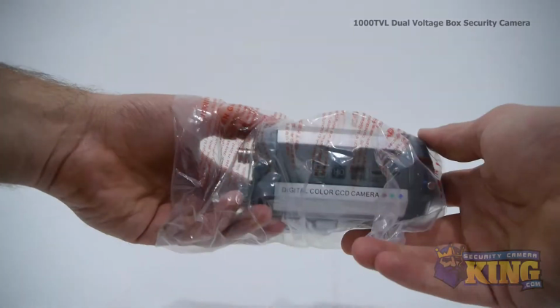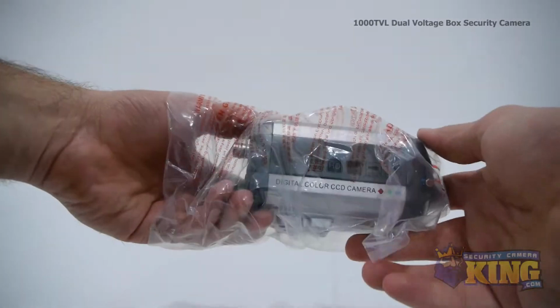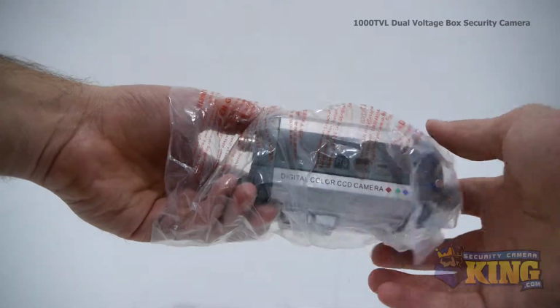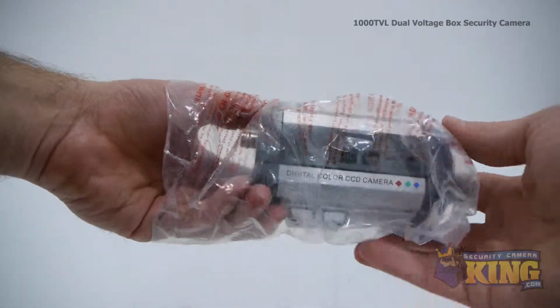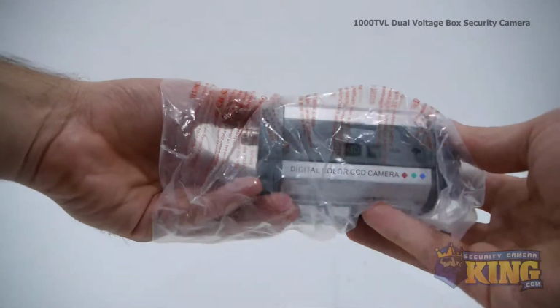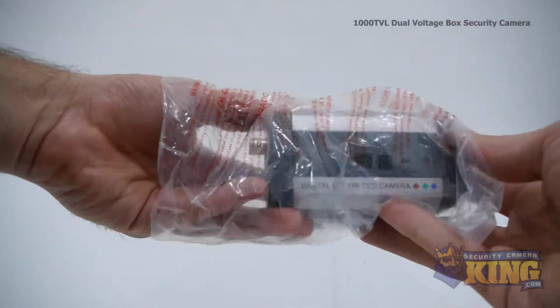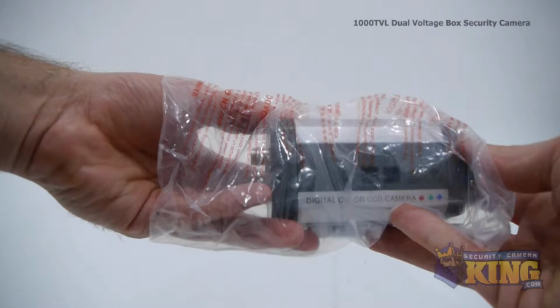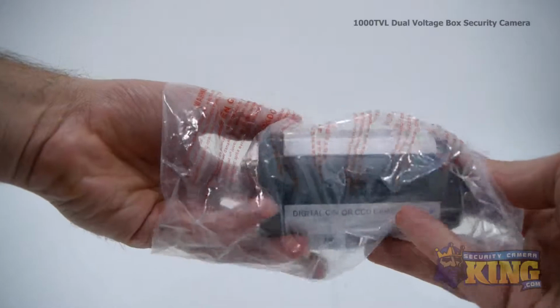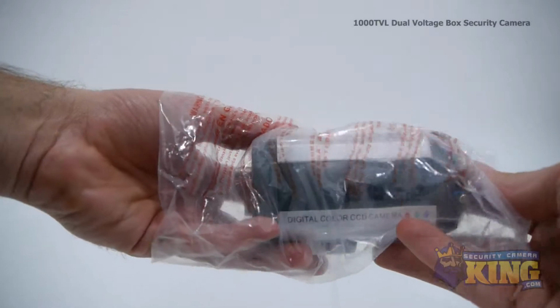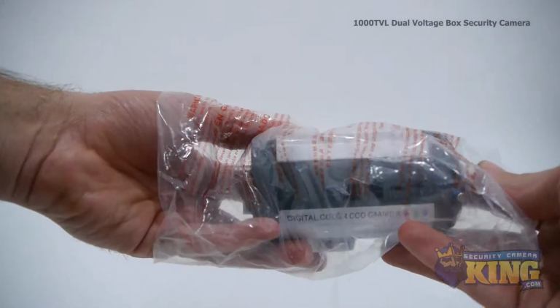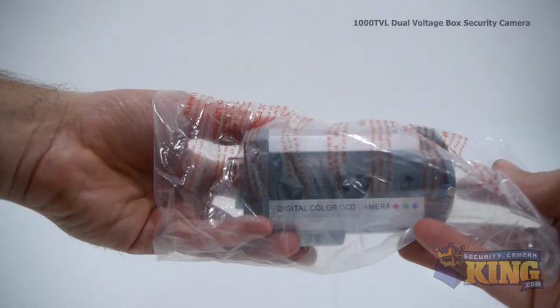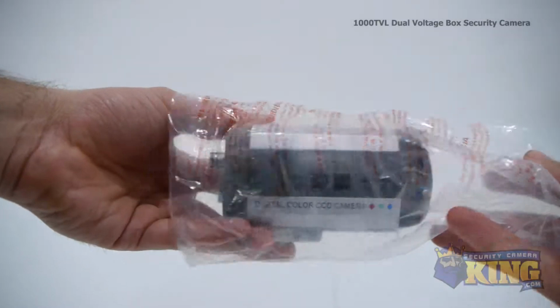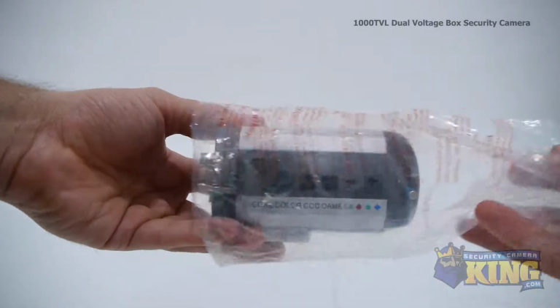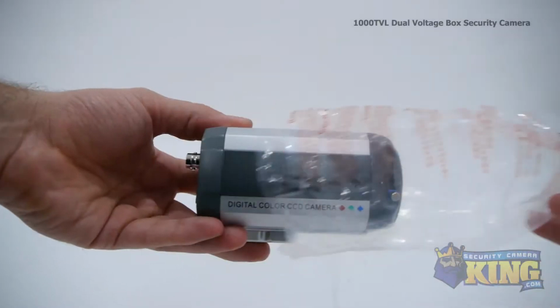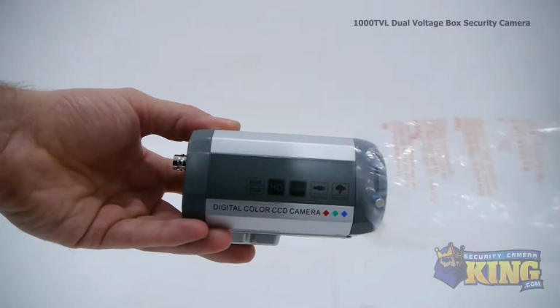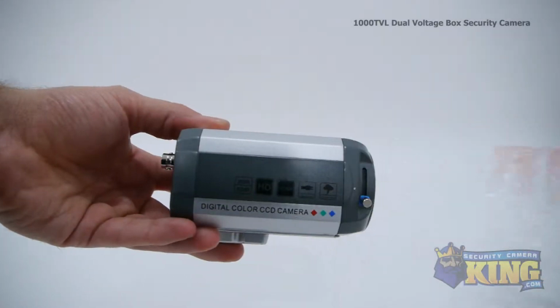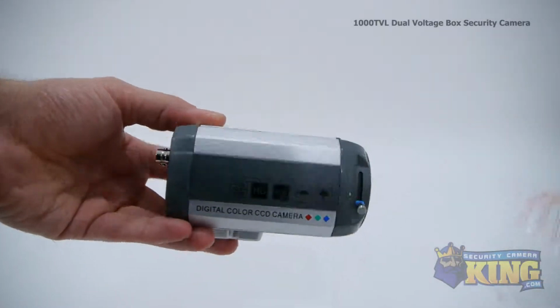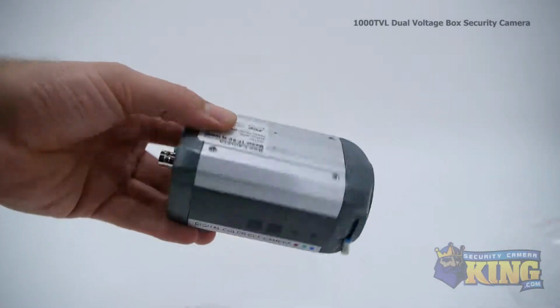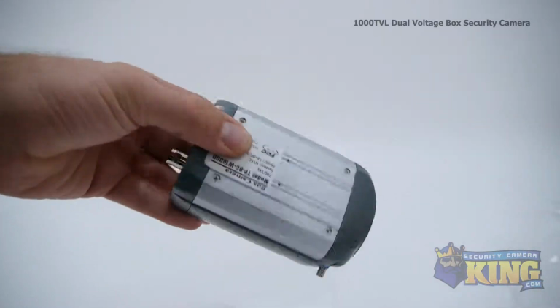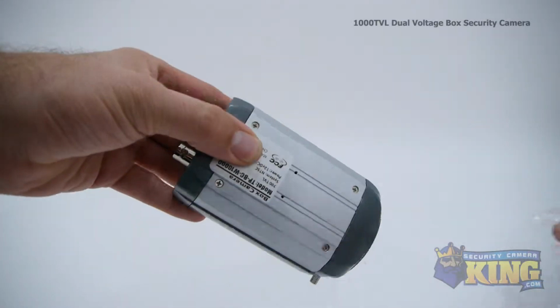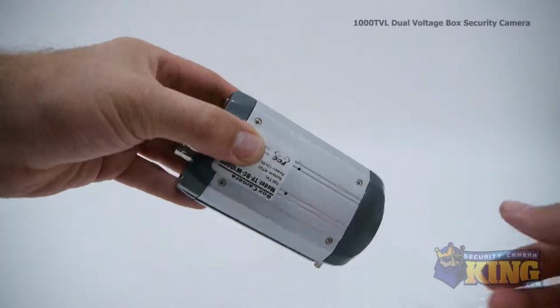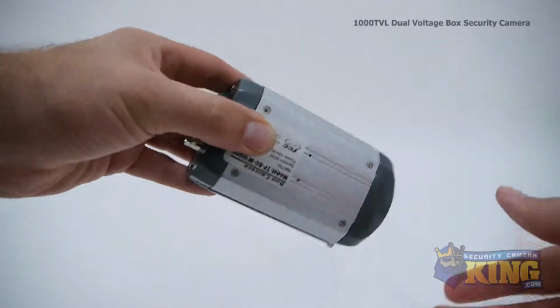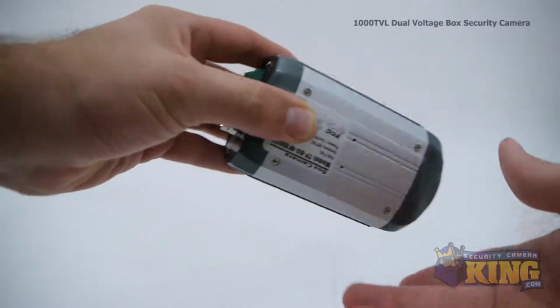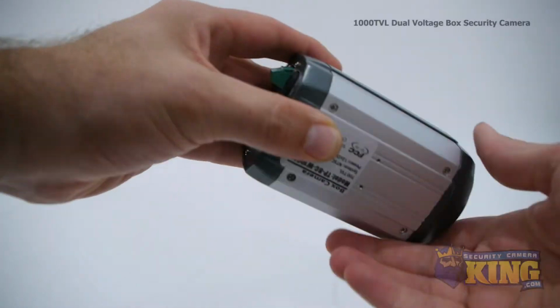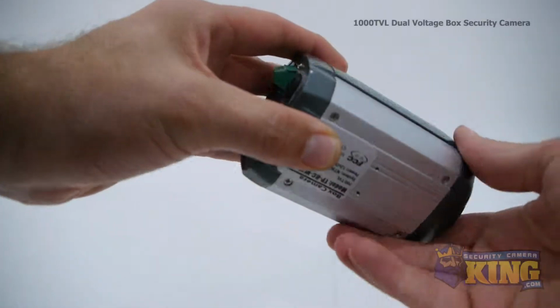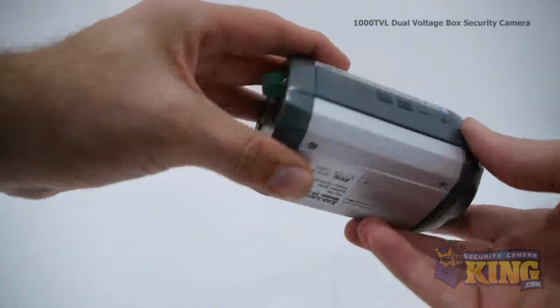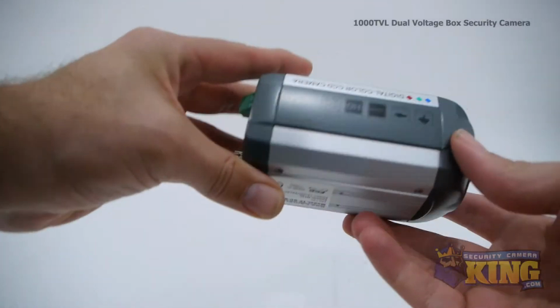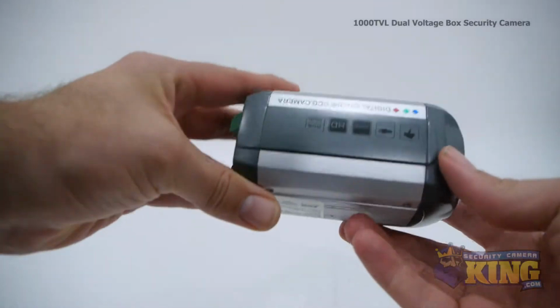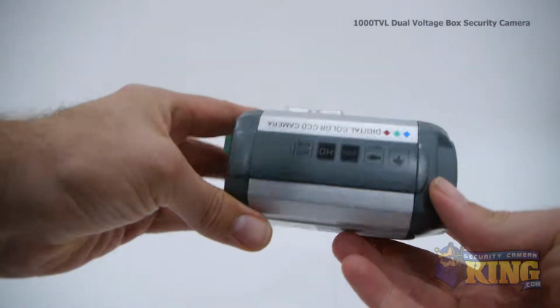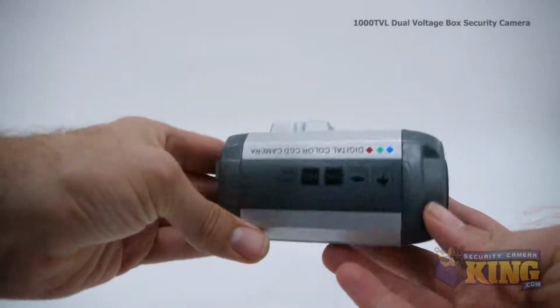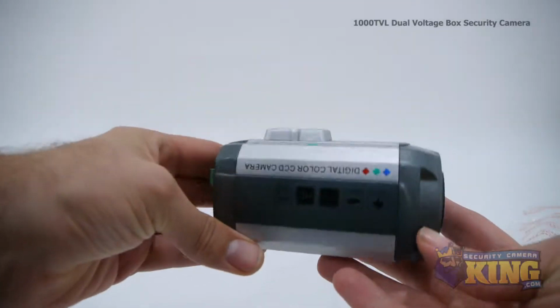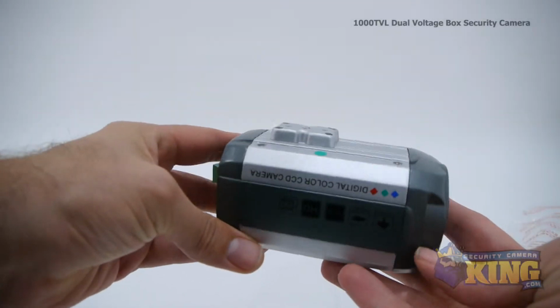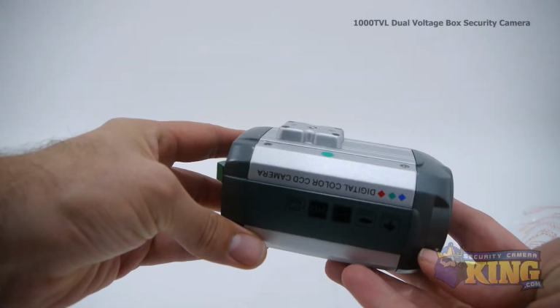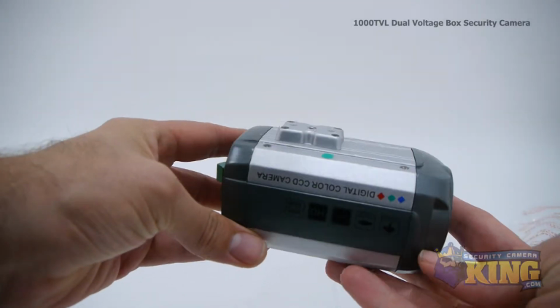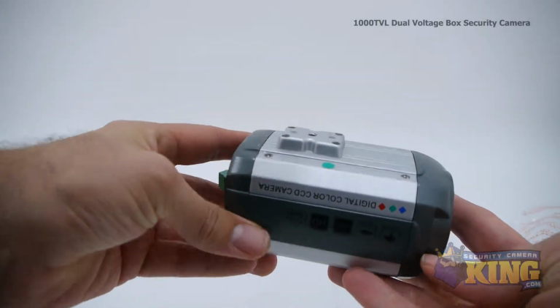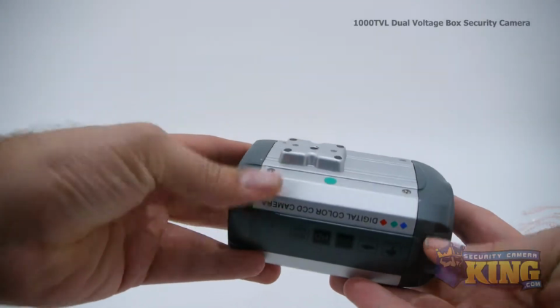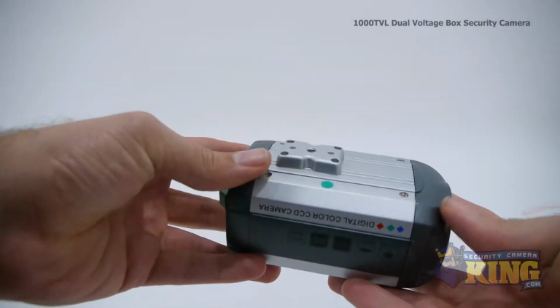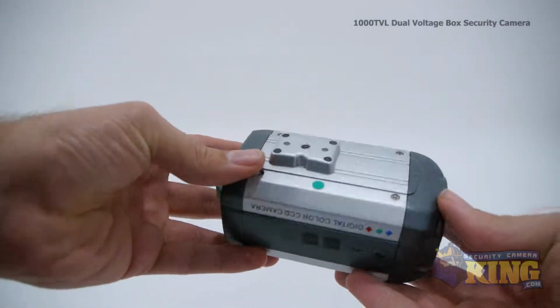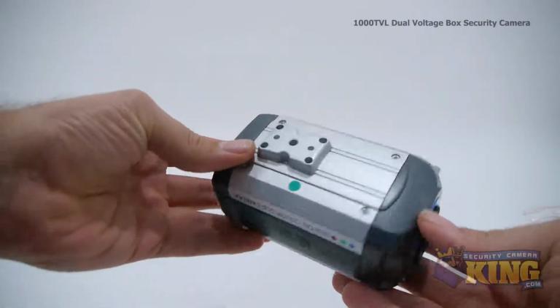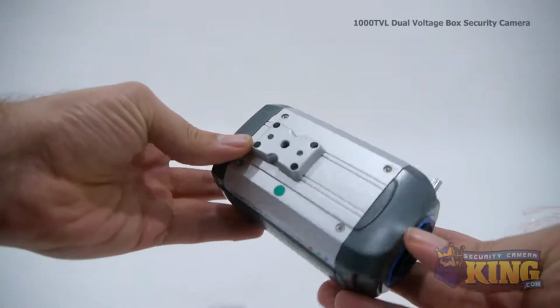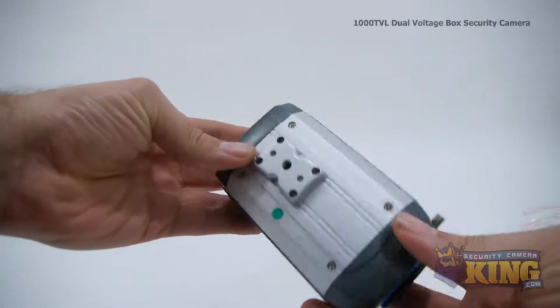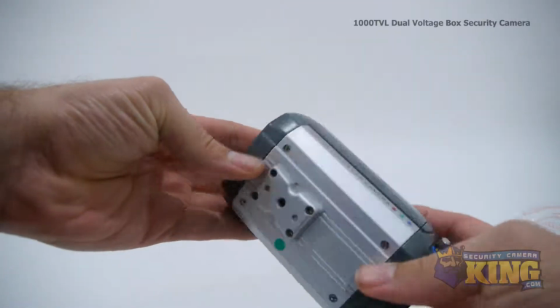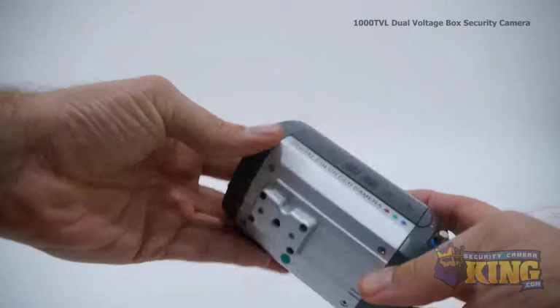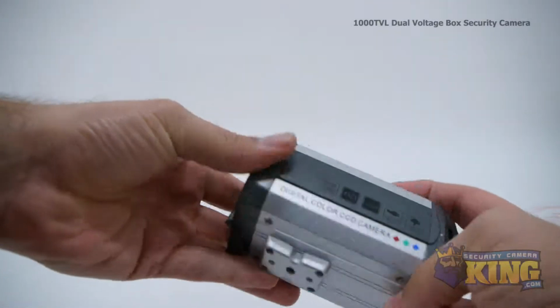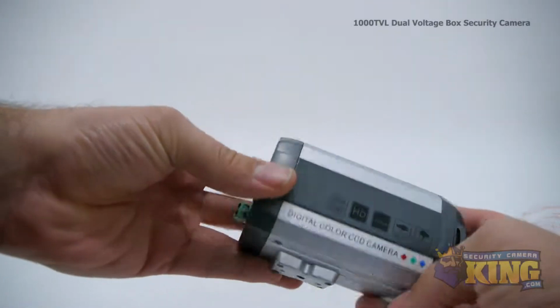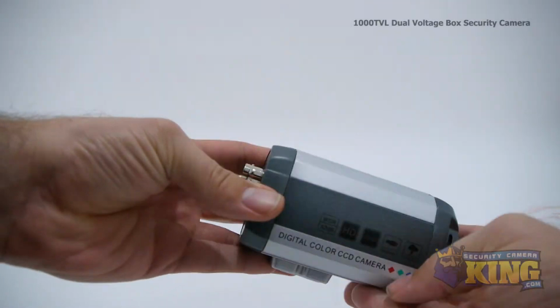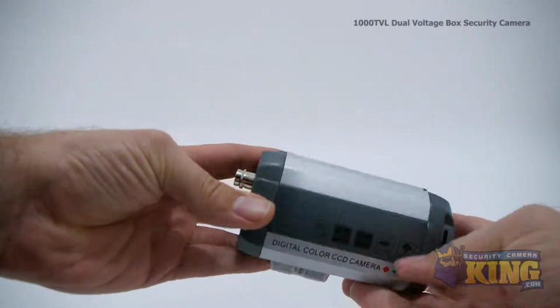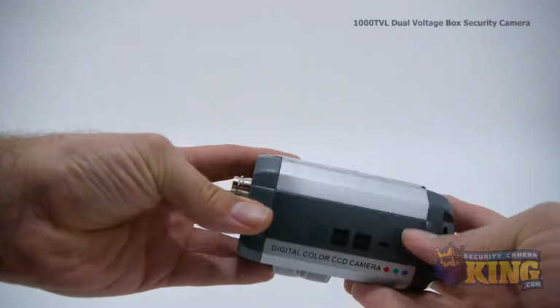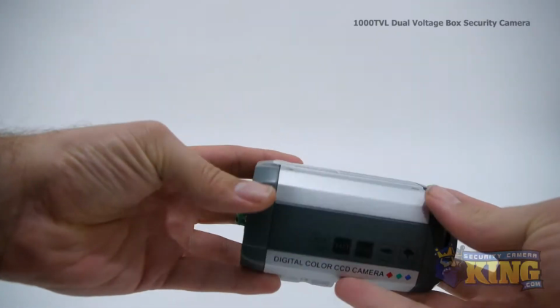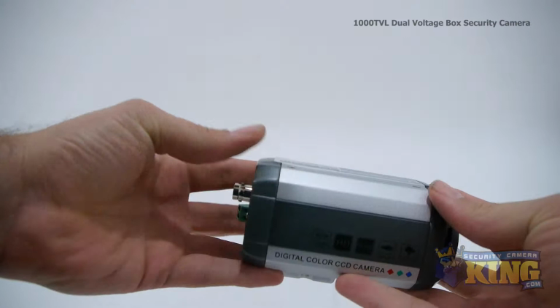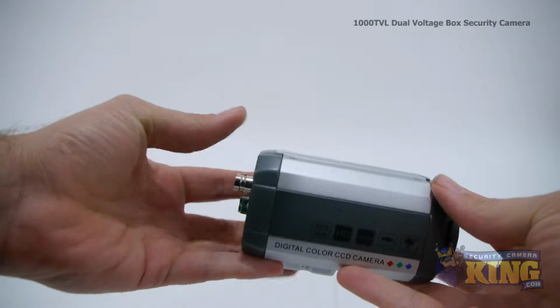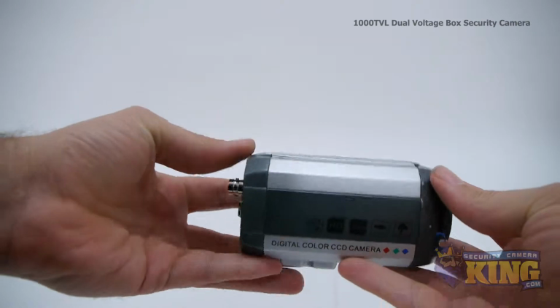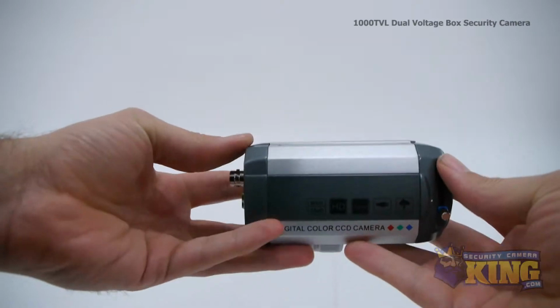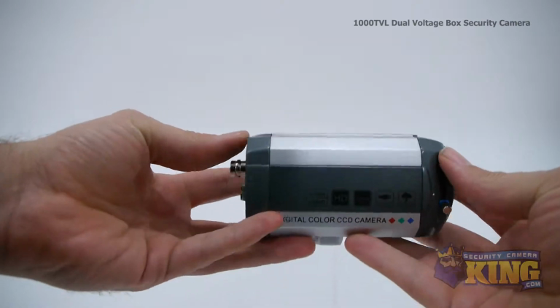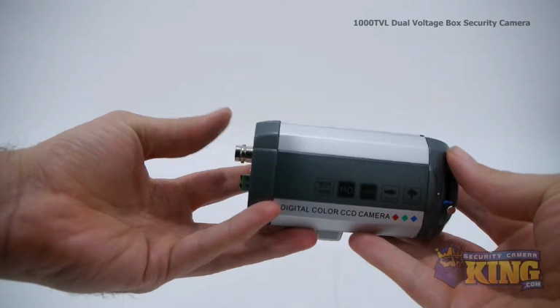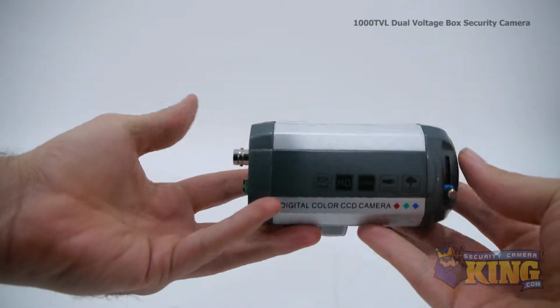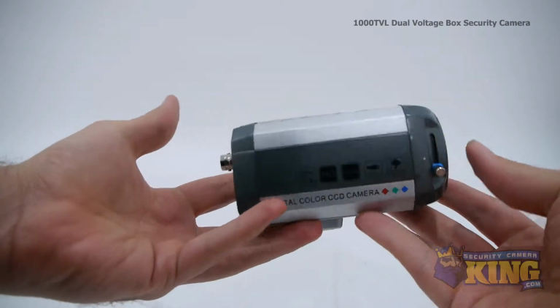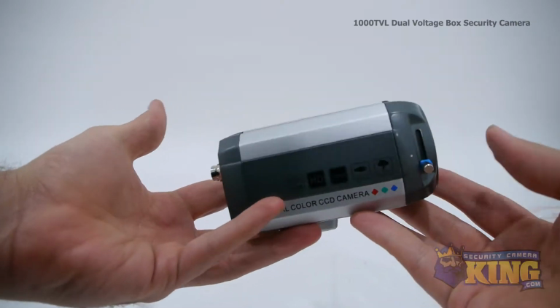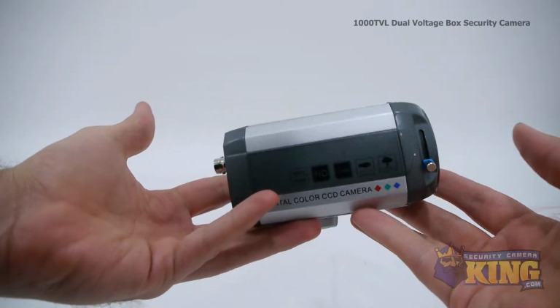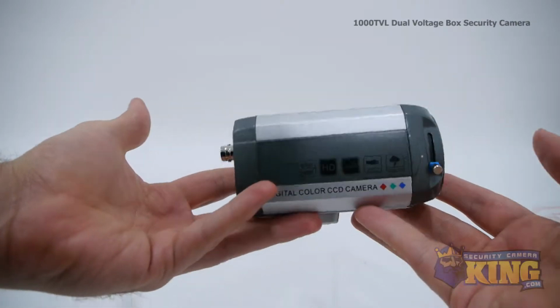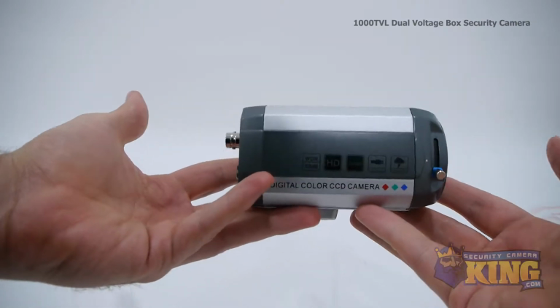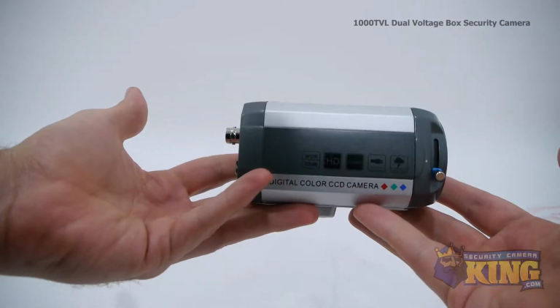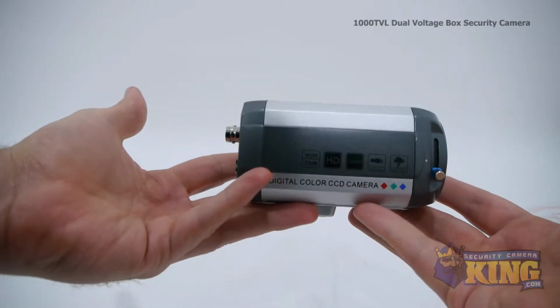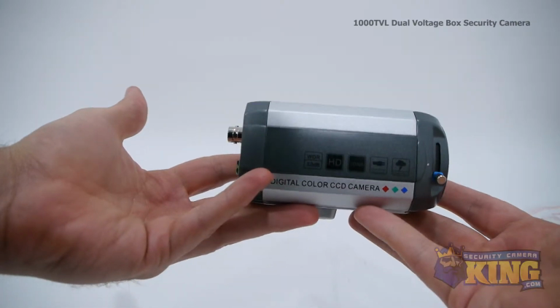This camera has a pre-installed OSD, or on-screen display, which can be accessed when attached to a DVR, and allows you to adjust the features to your liking.